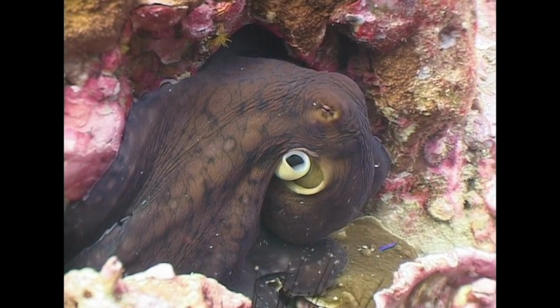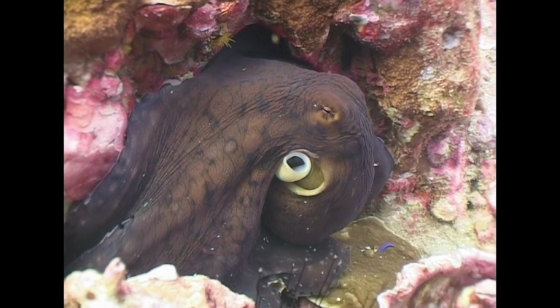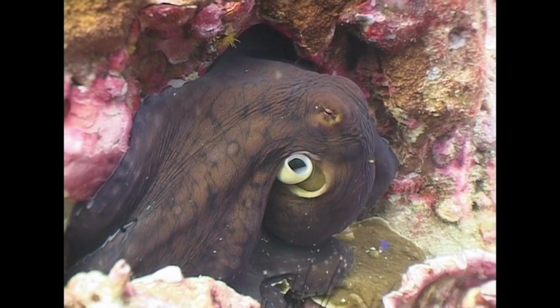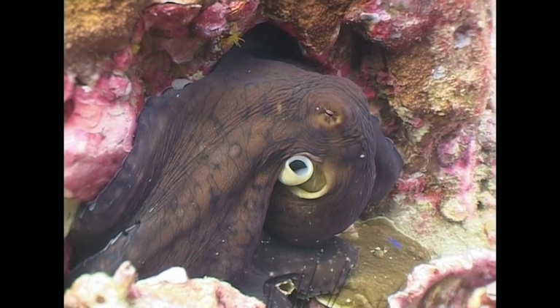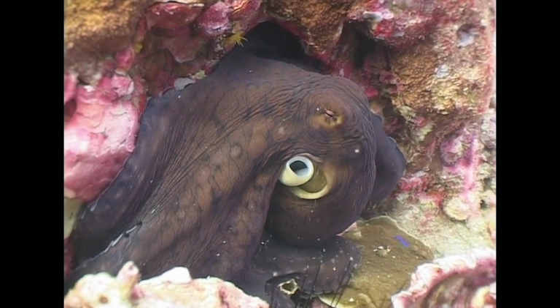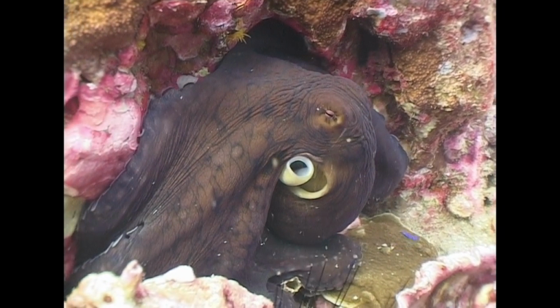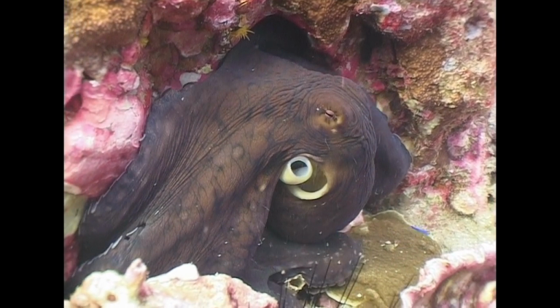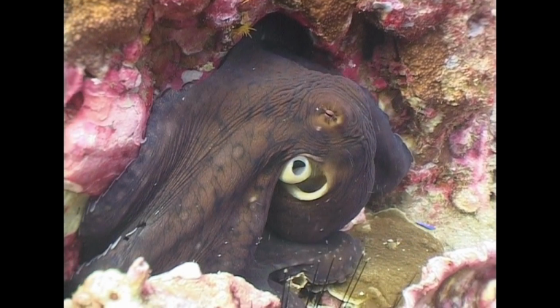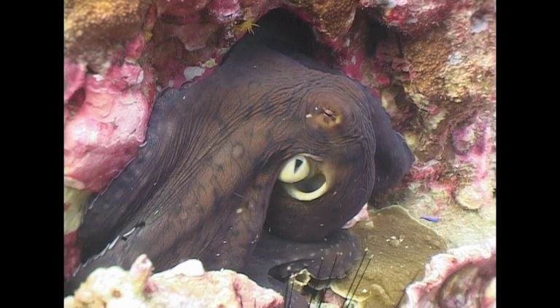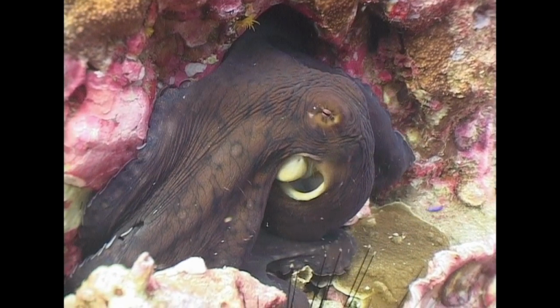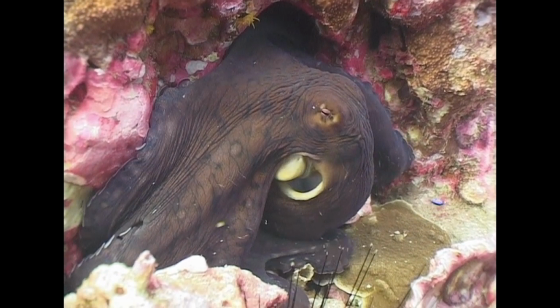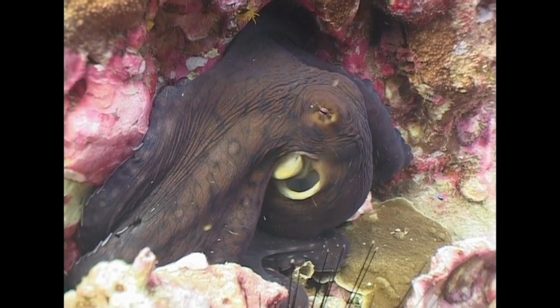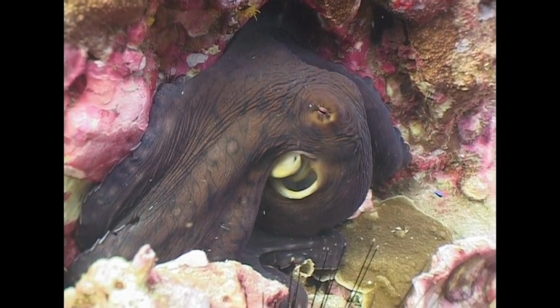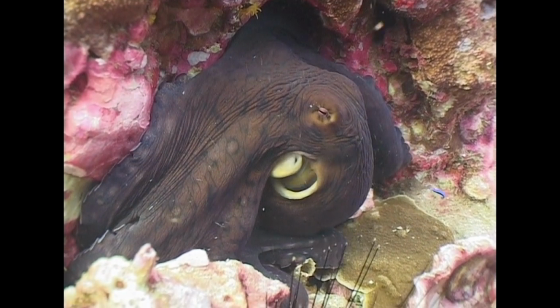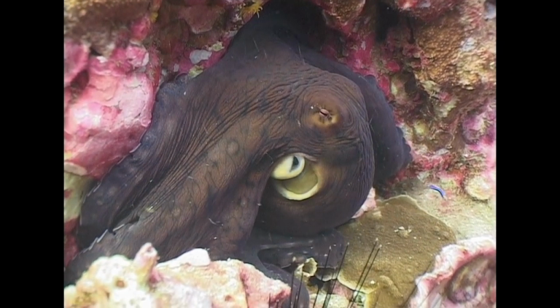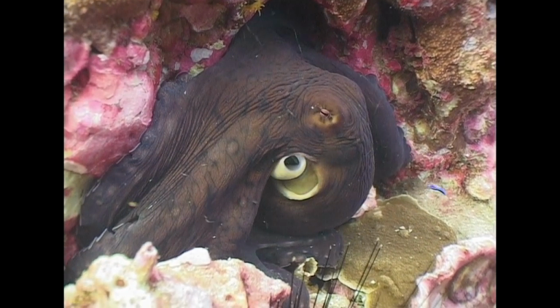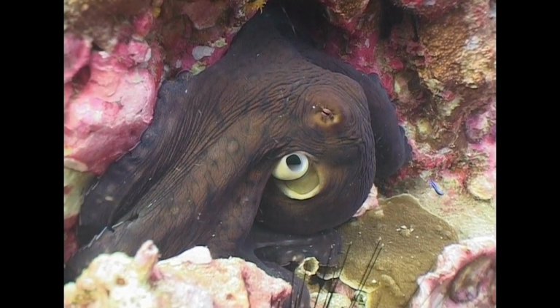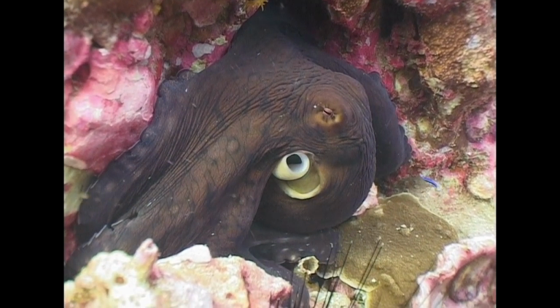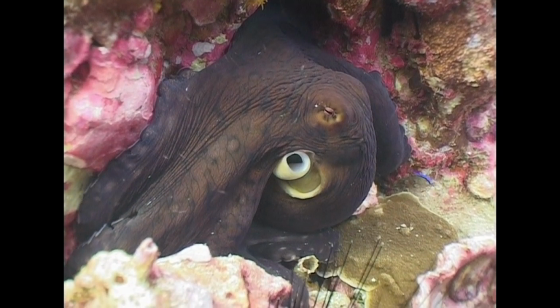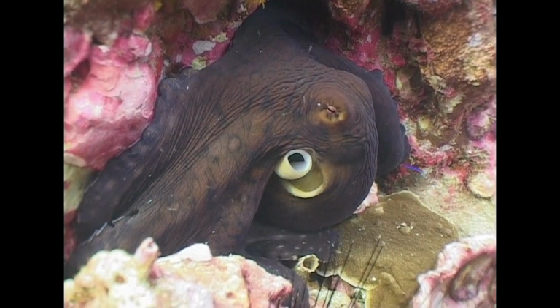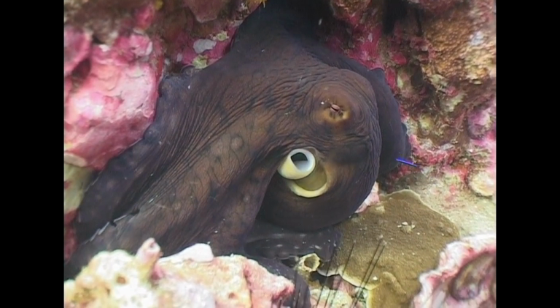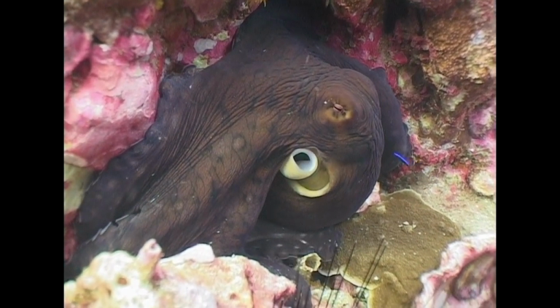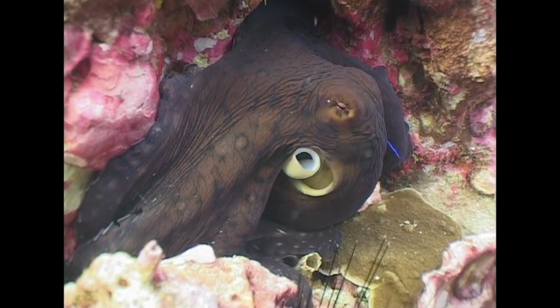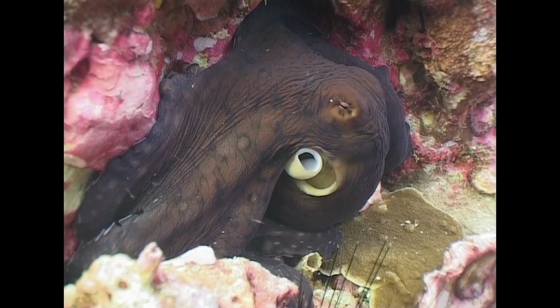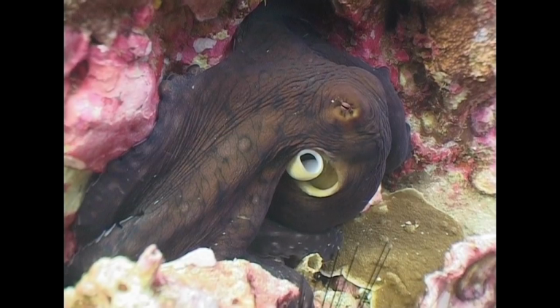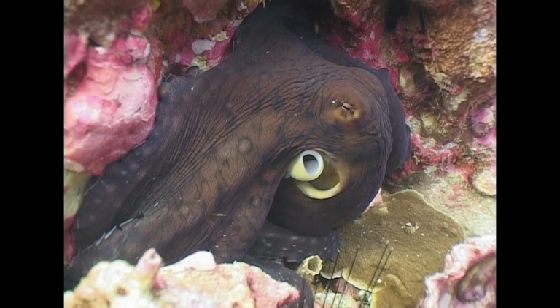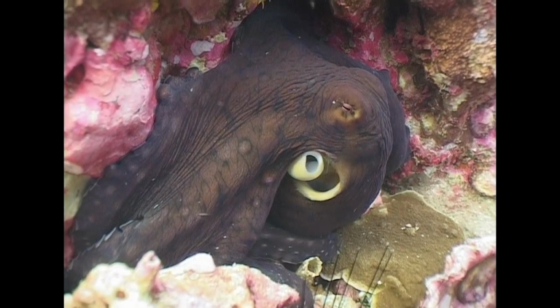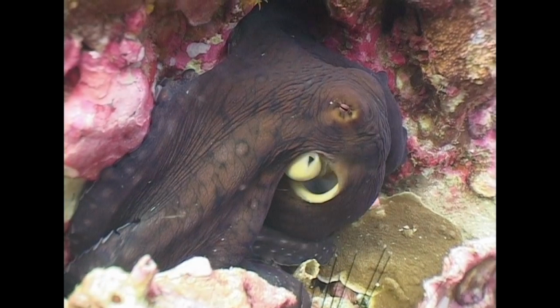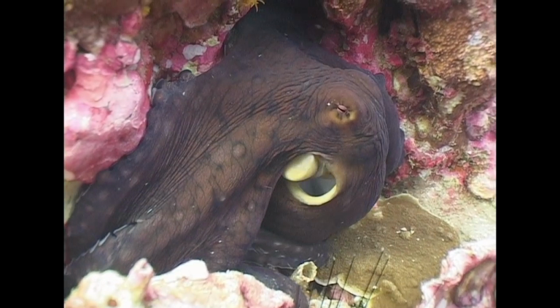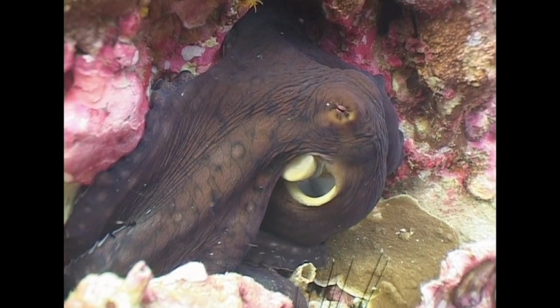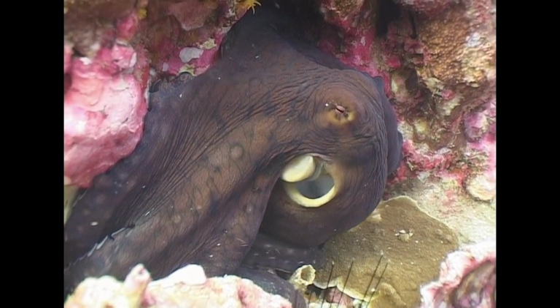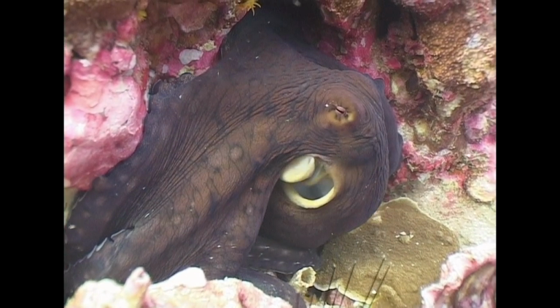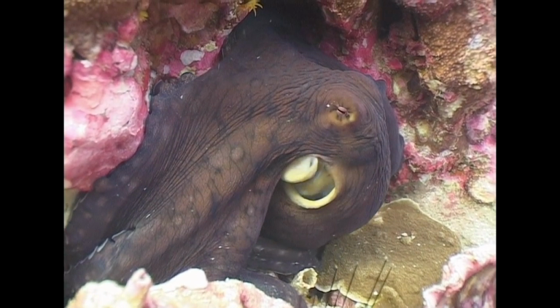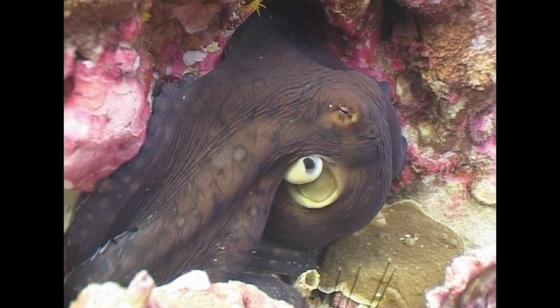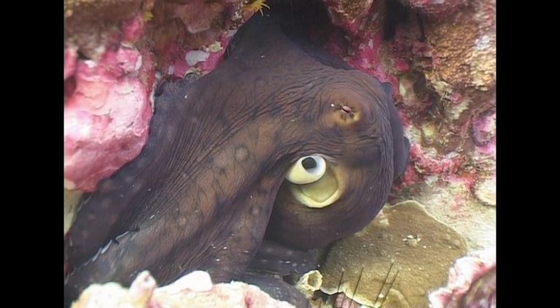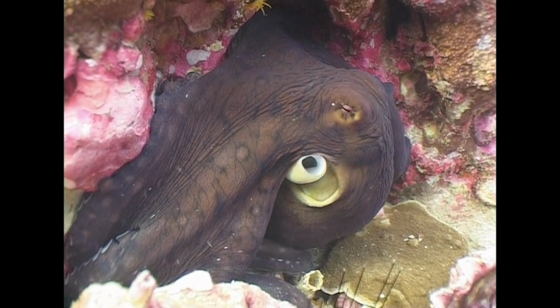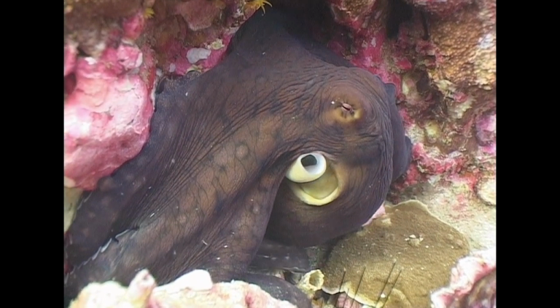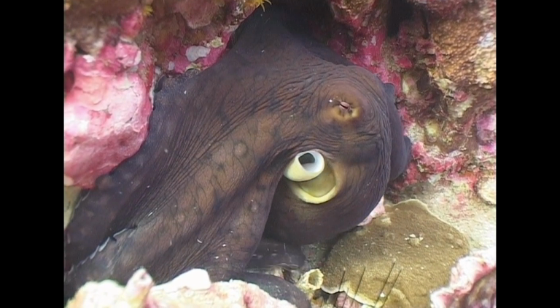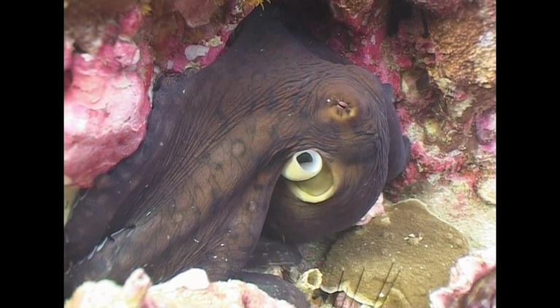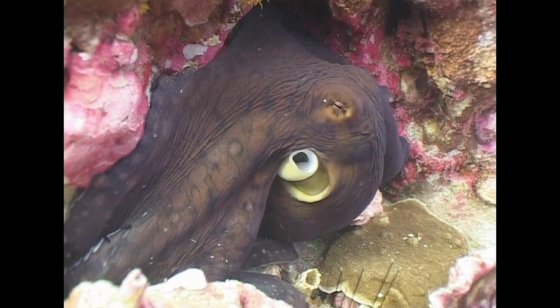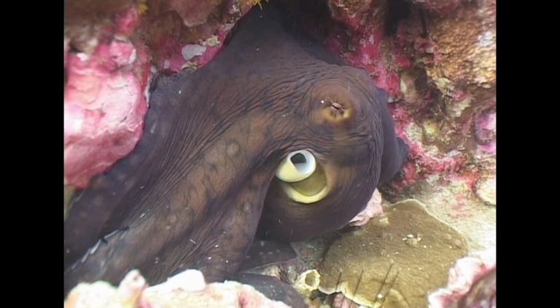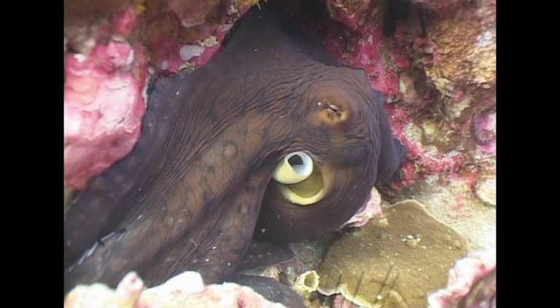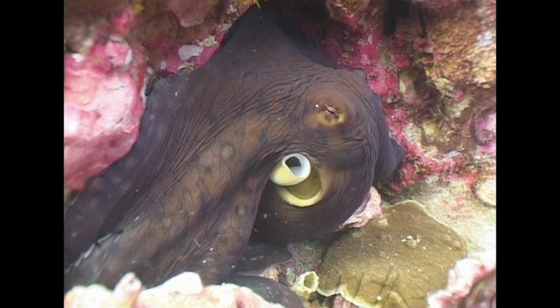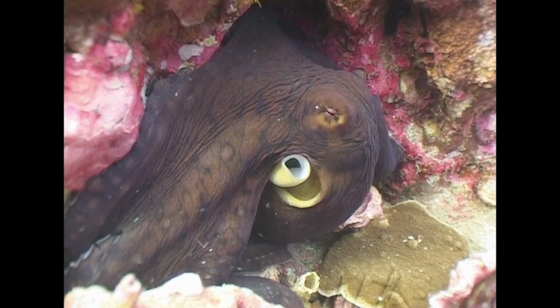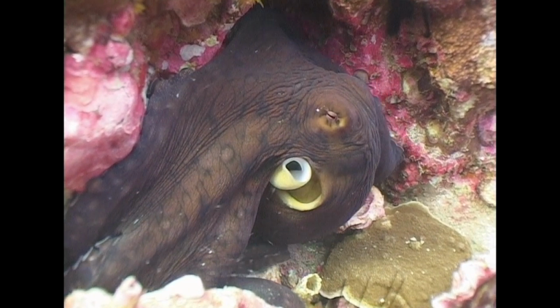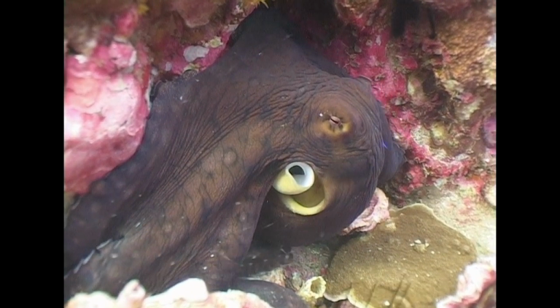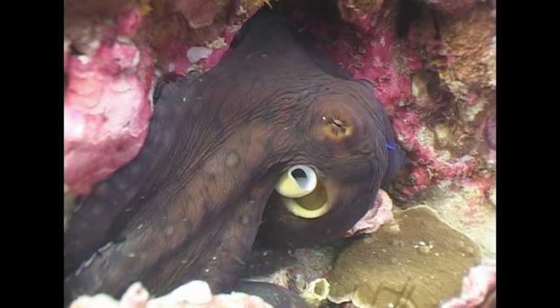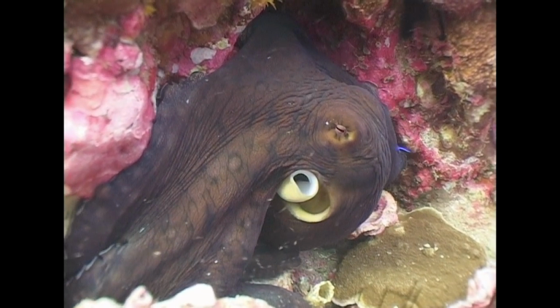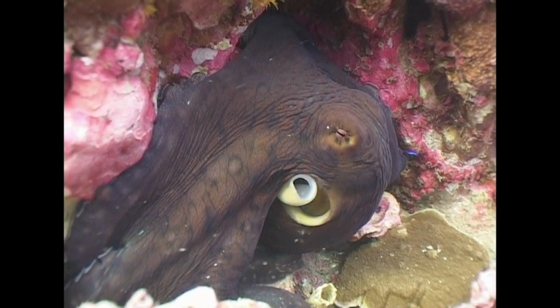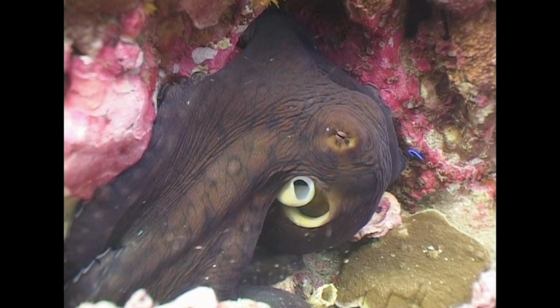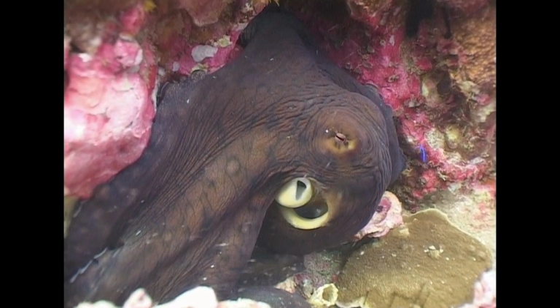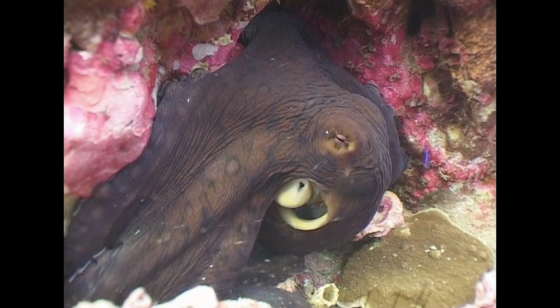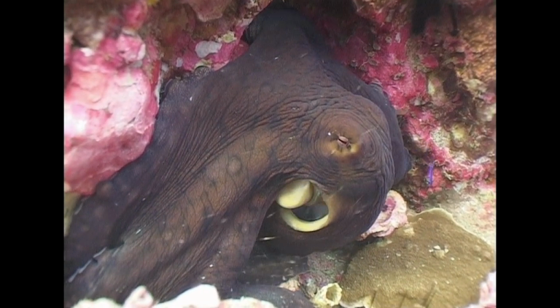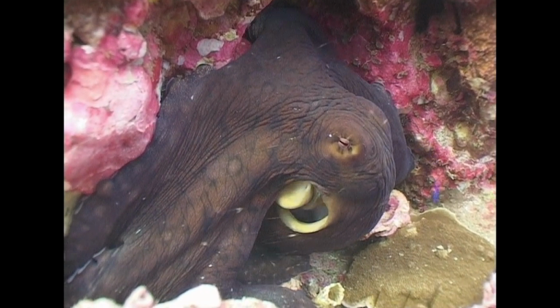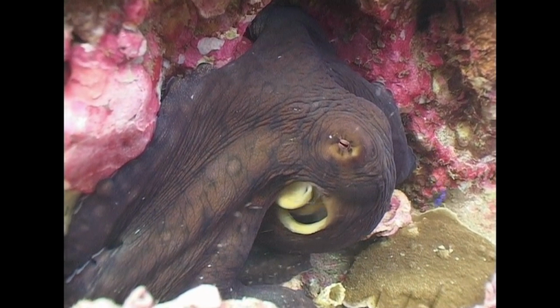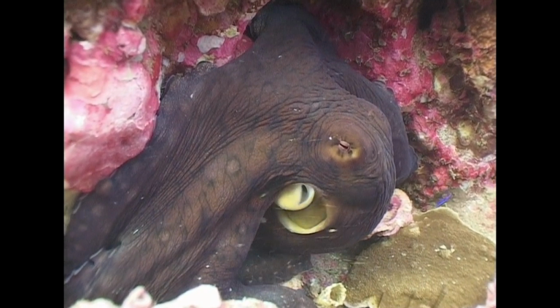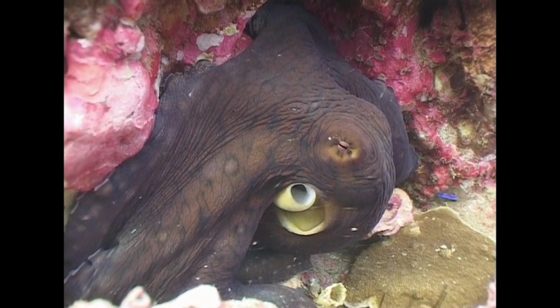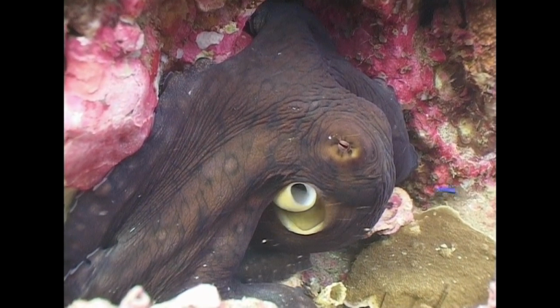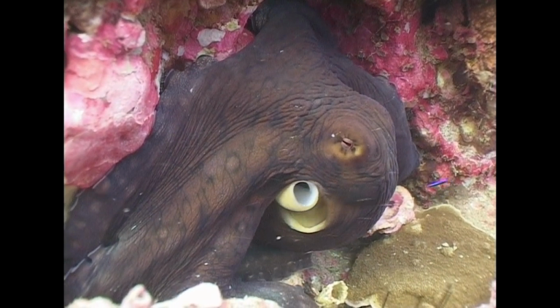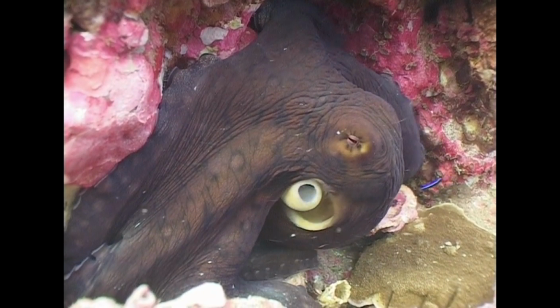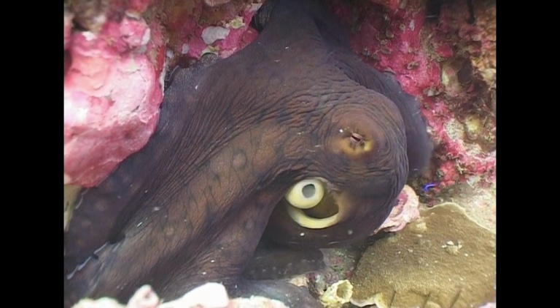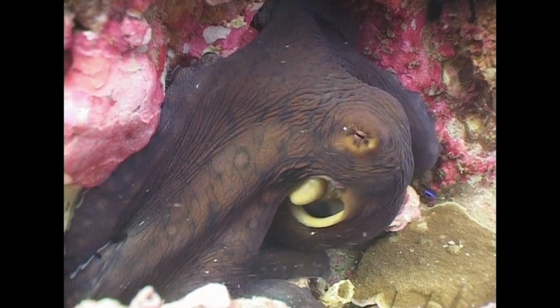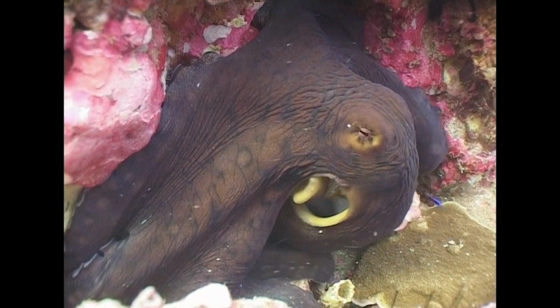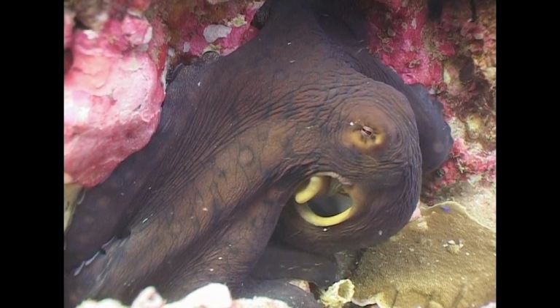If the natural camouflage of the day octopus fails it, then it has another defensive weapon up its sleeve.